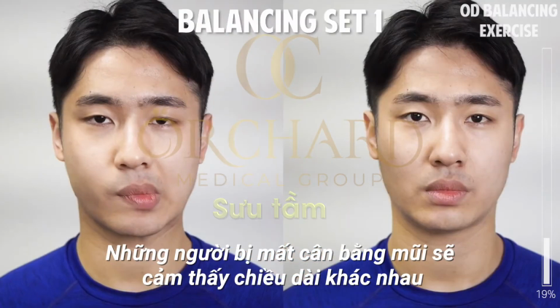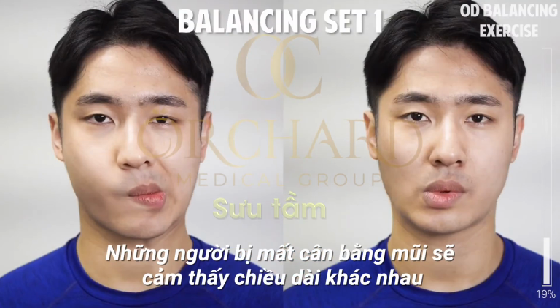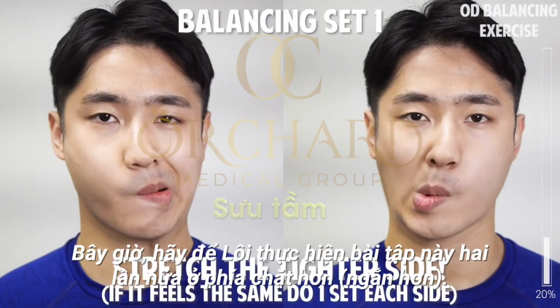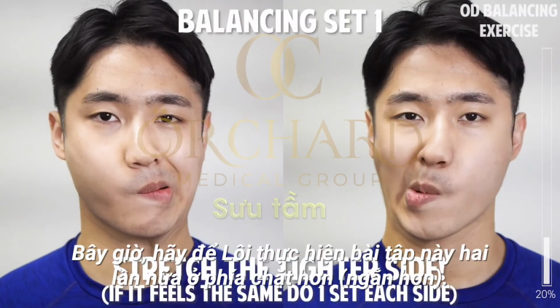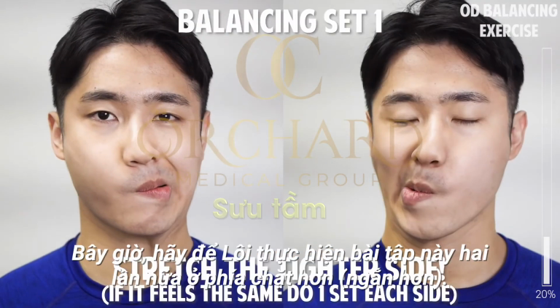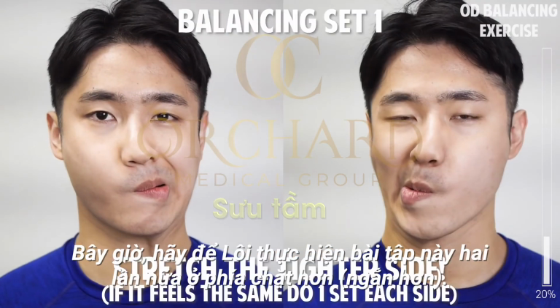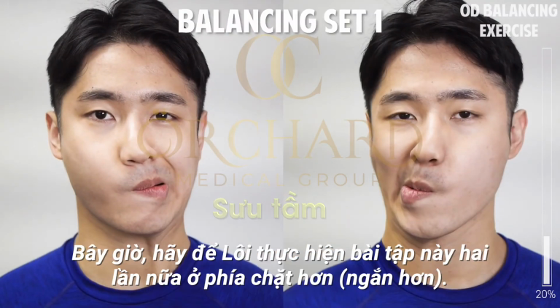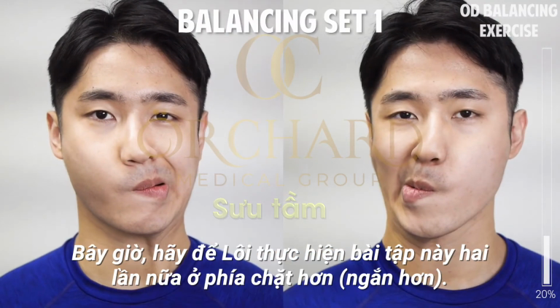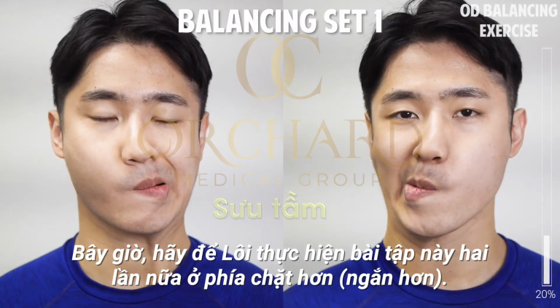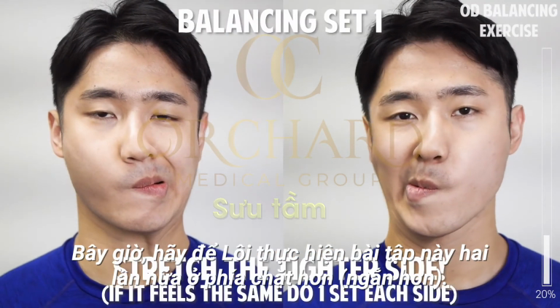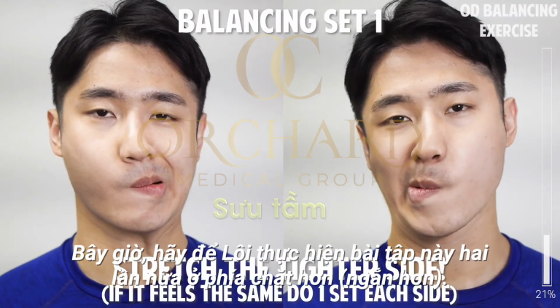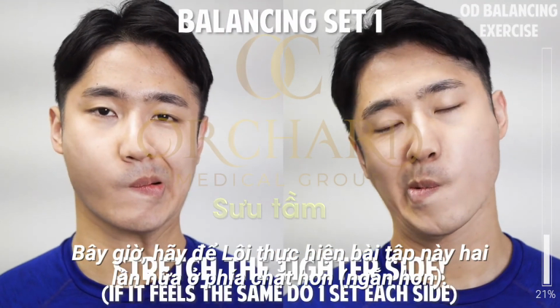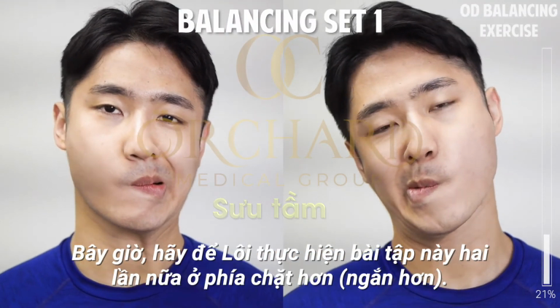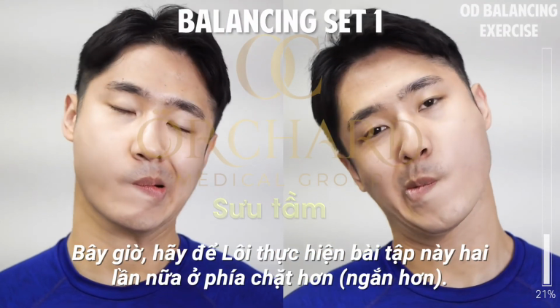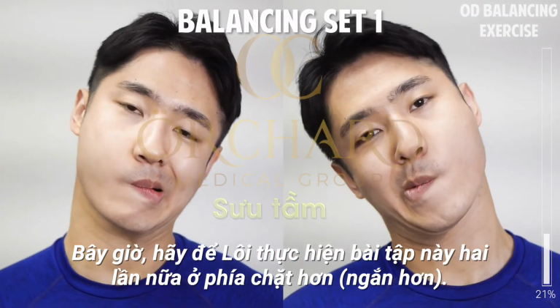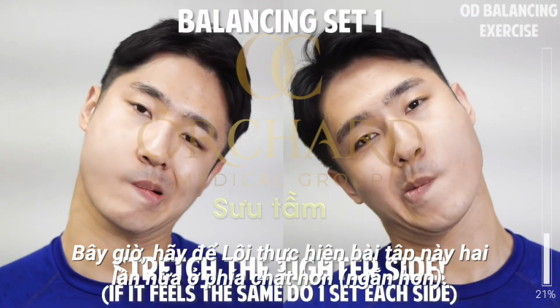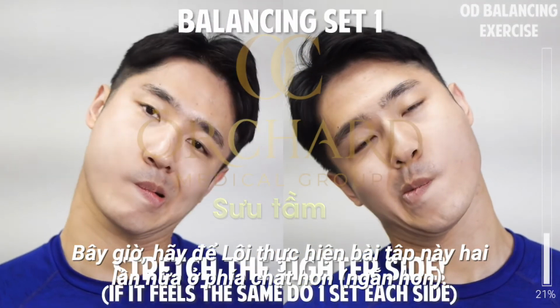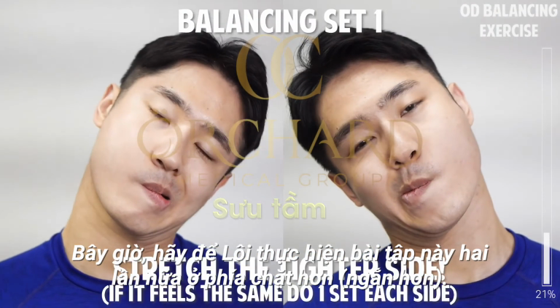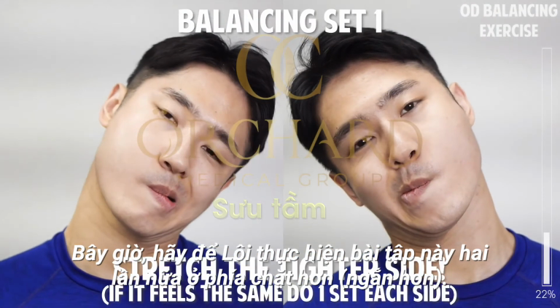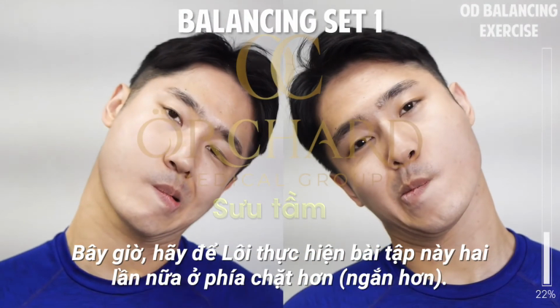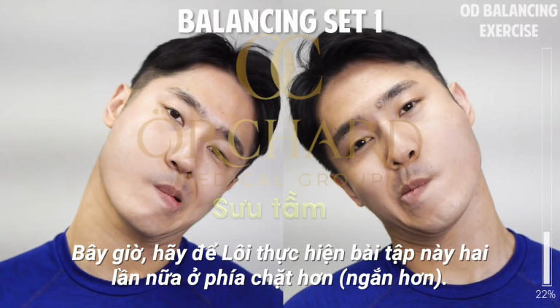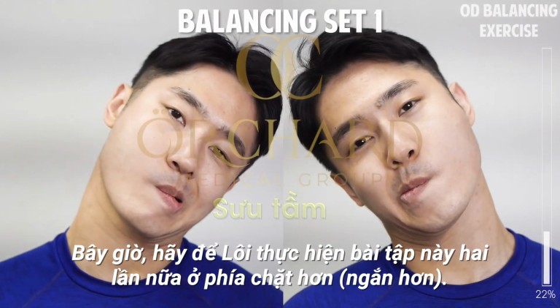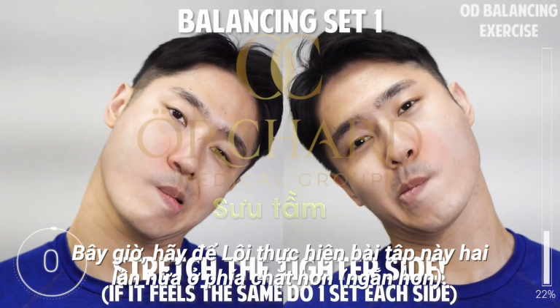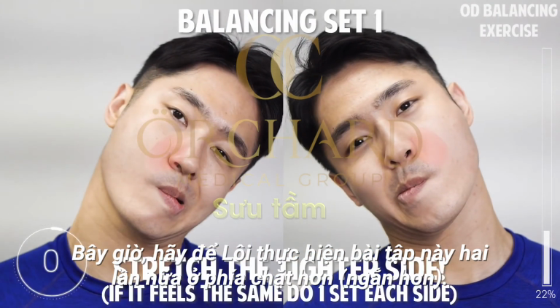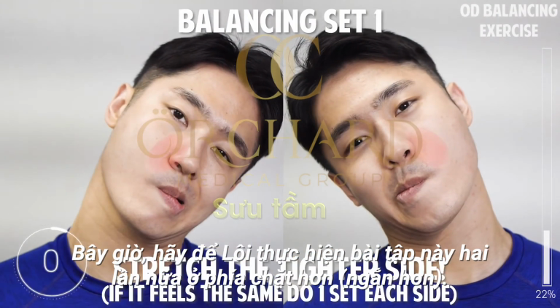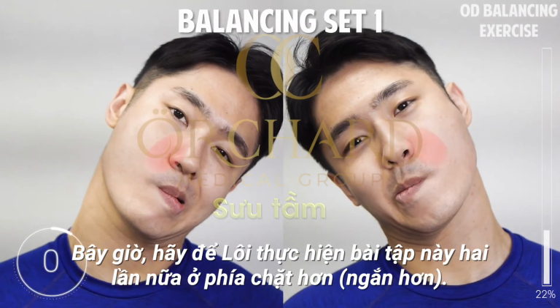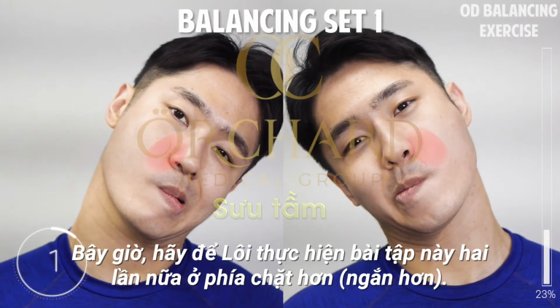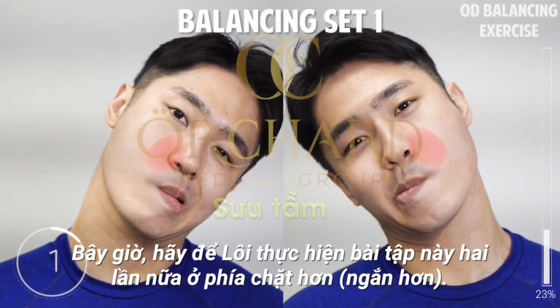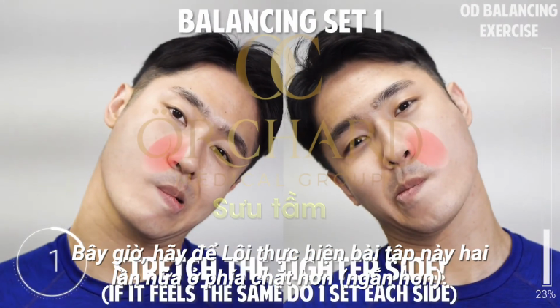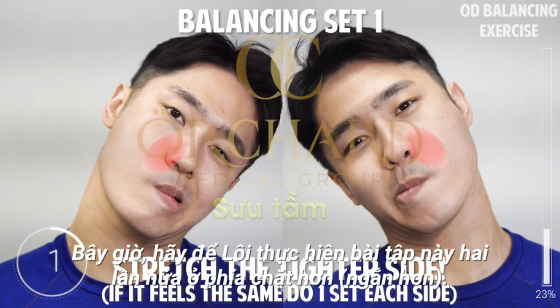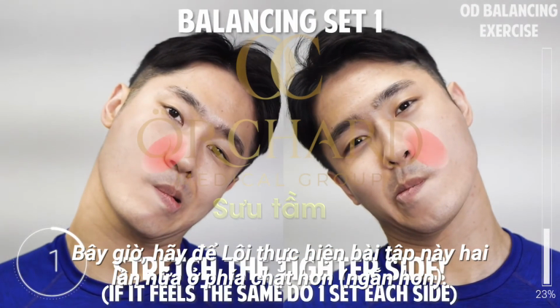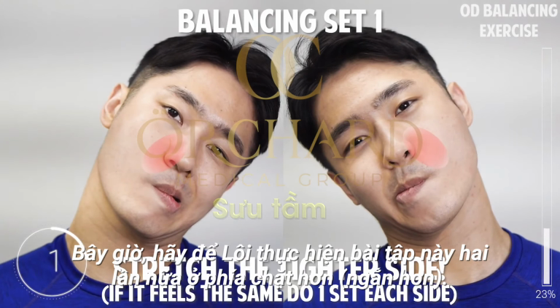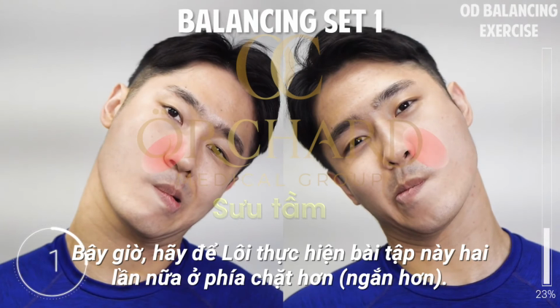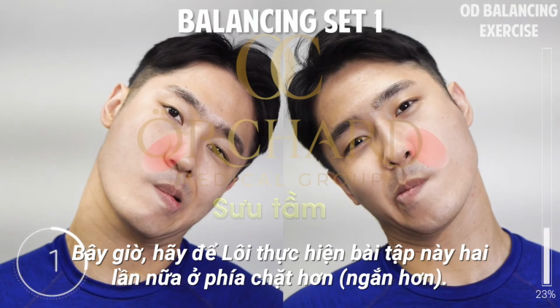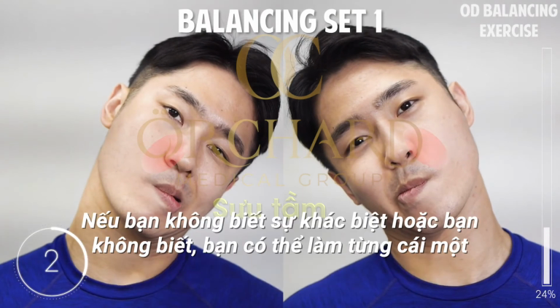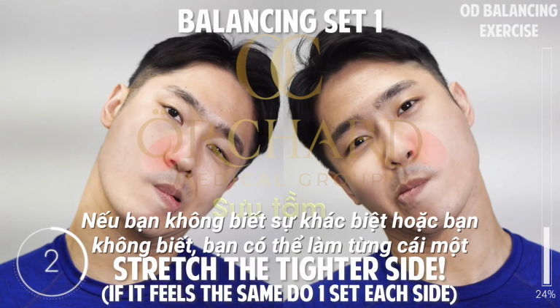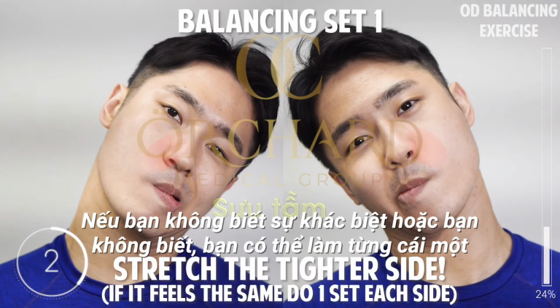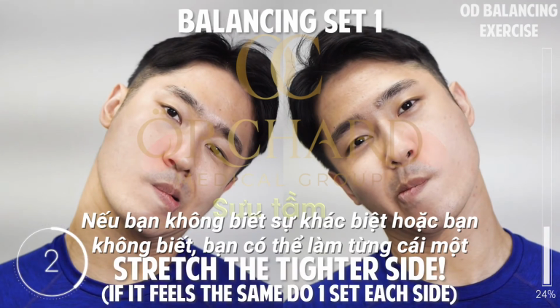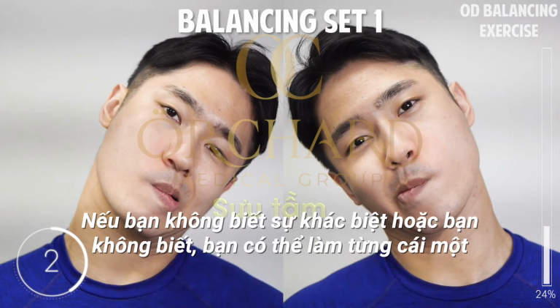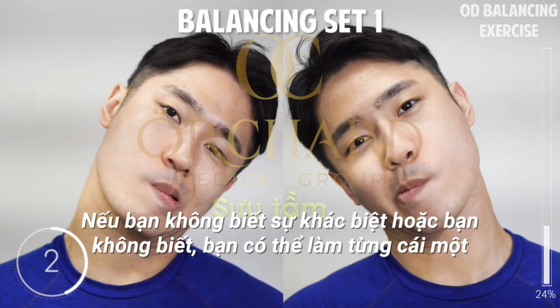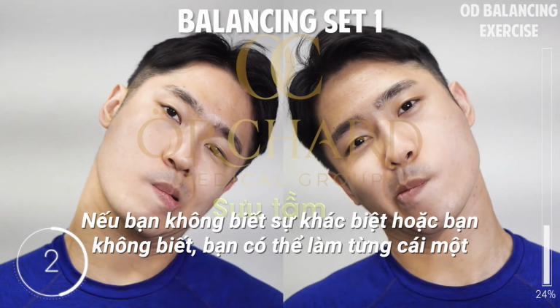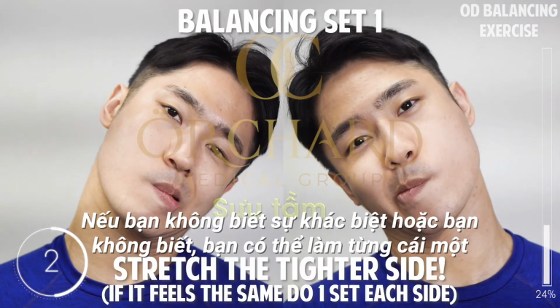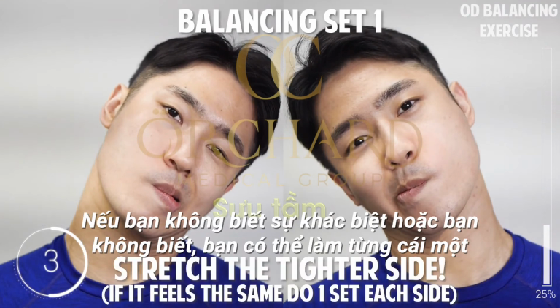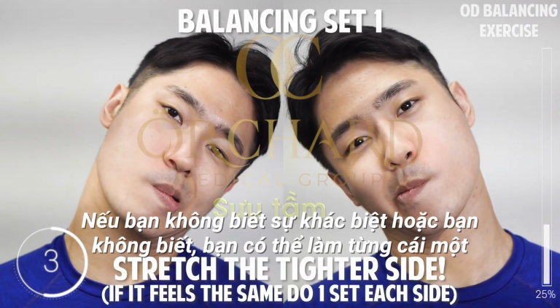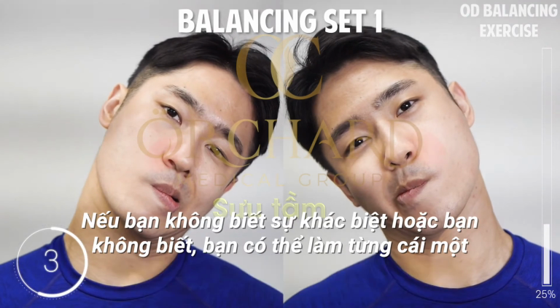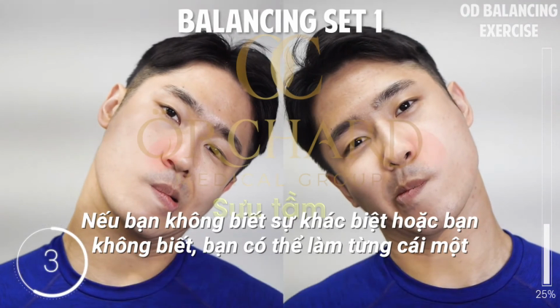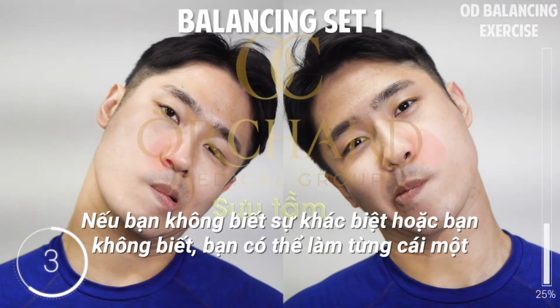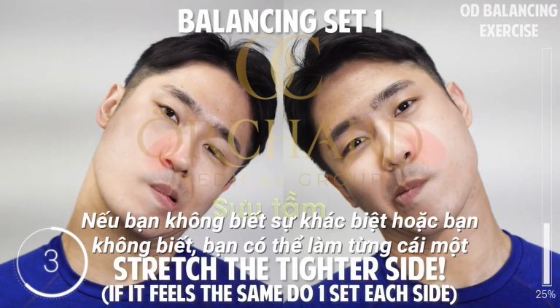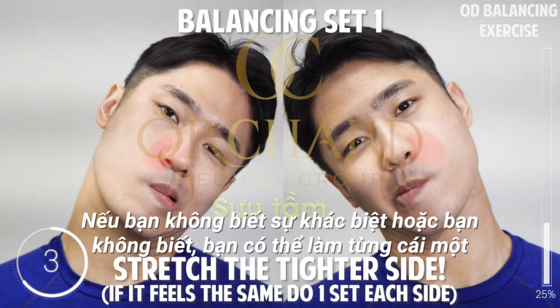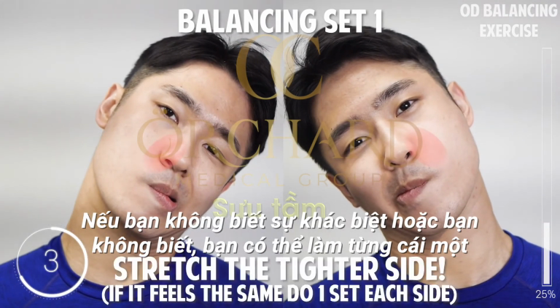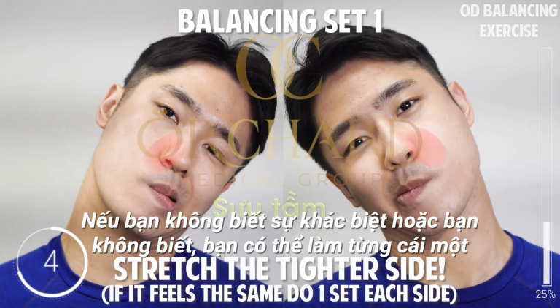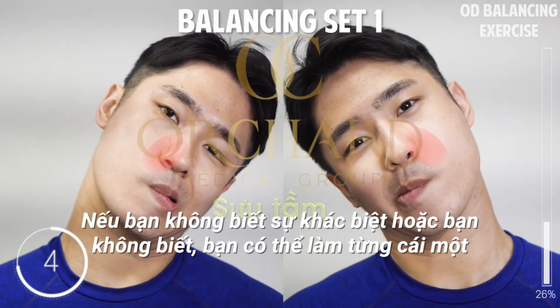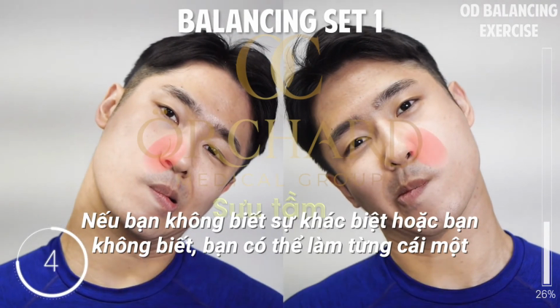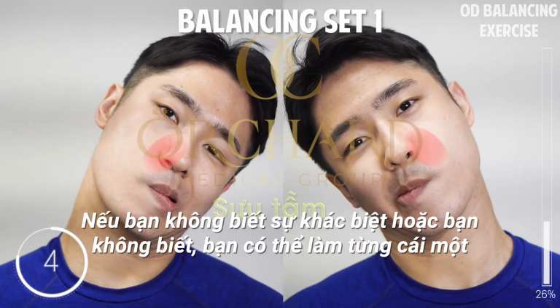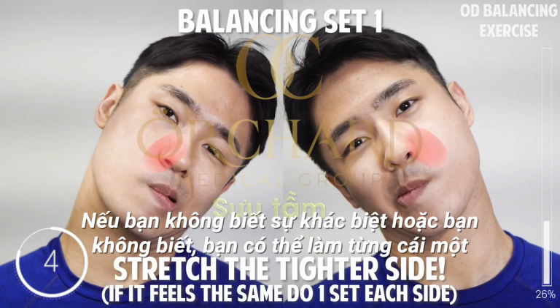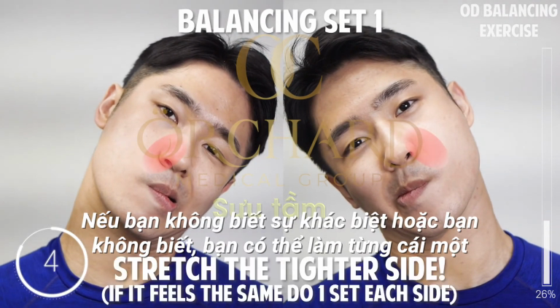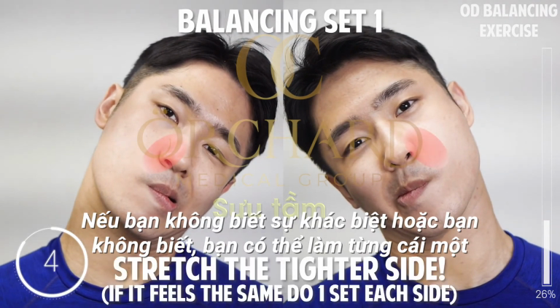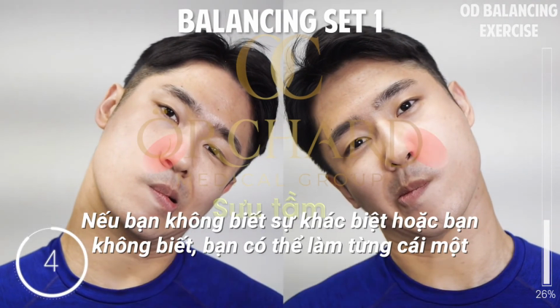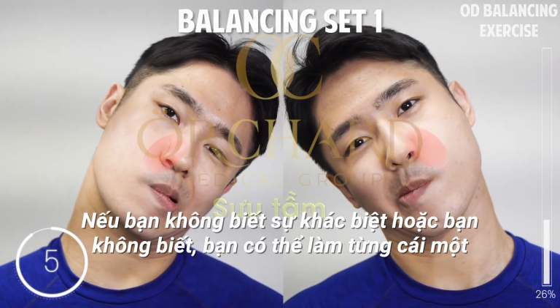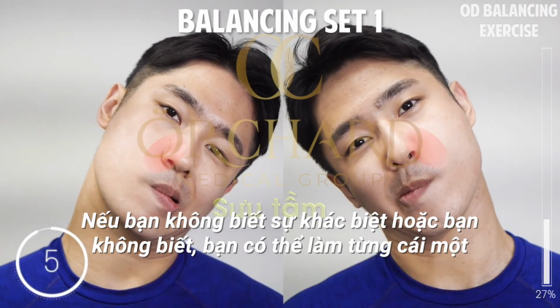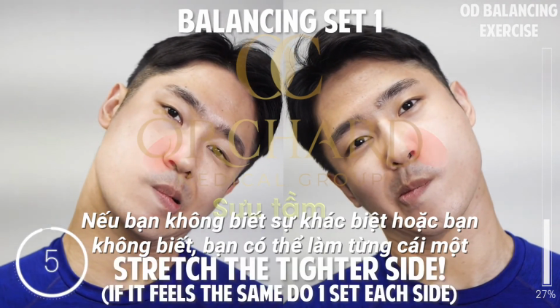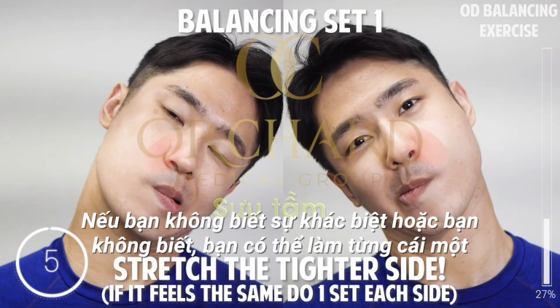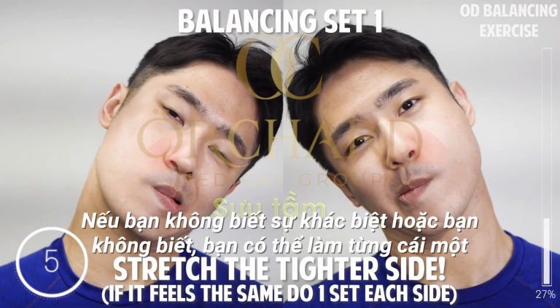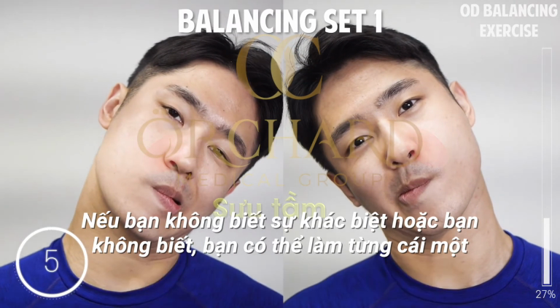Now we will do this exercise two more times on the side where it feels tighter. If you don't feel the difference or you just don't know, do one set for each side and it will work.